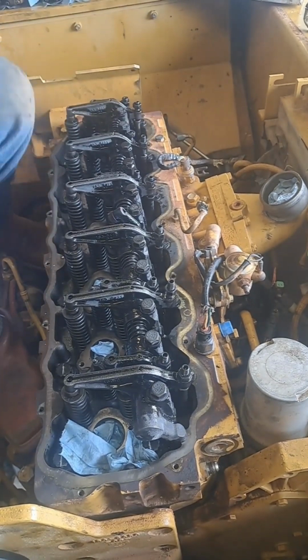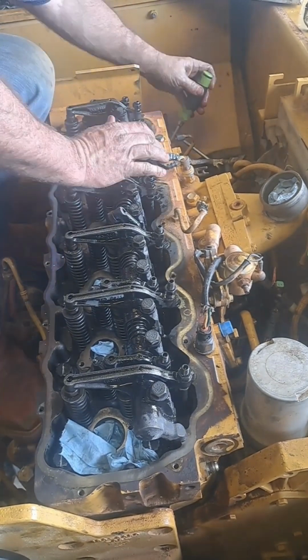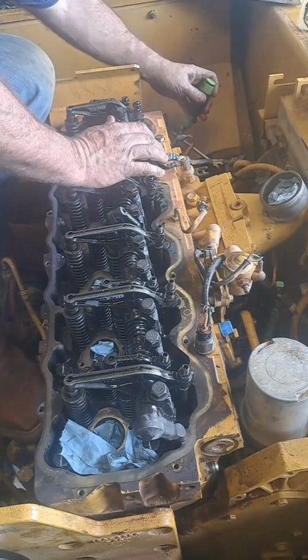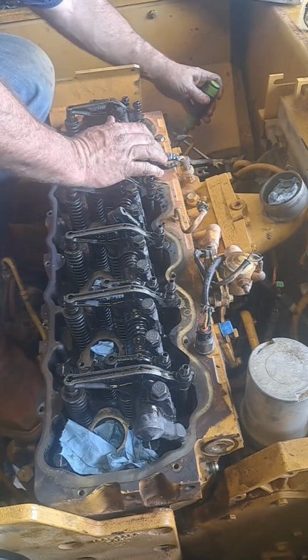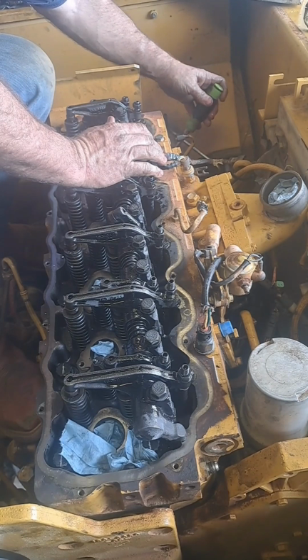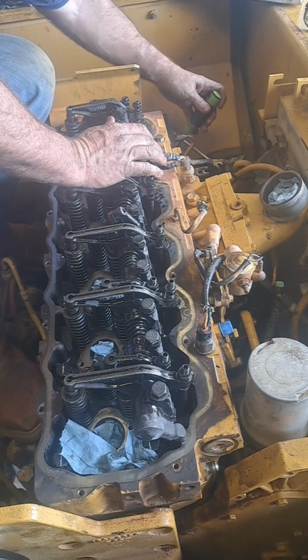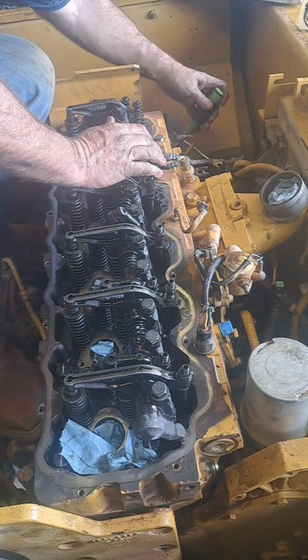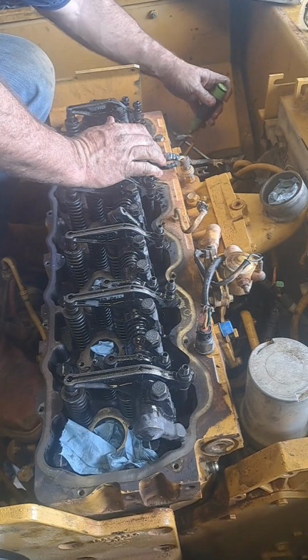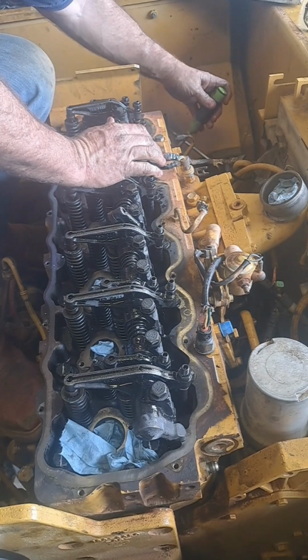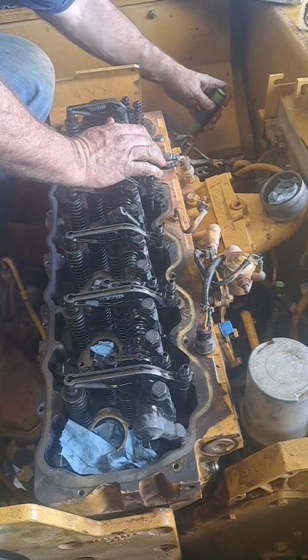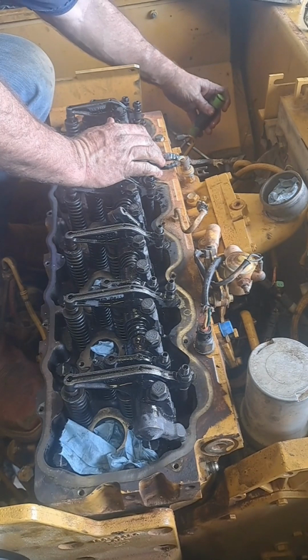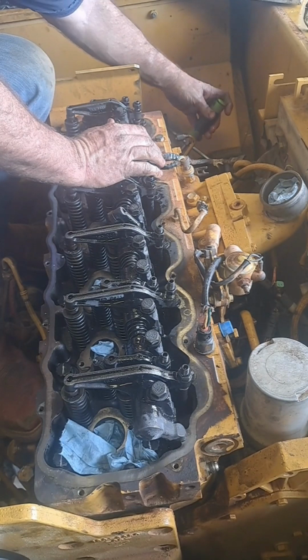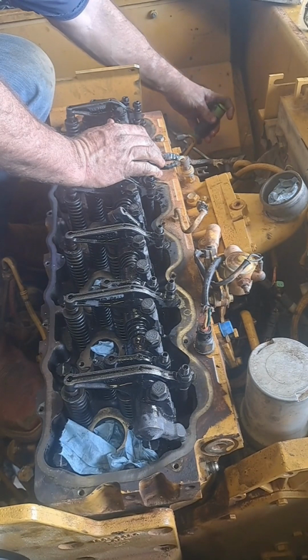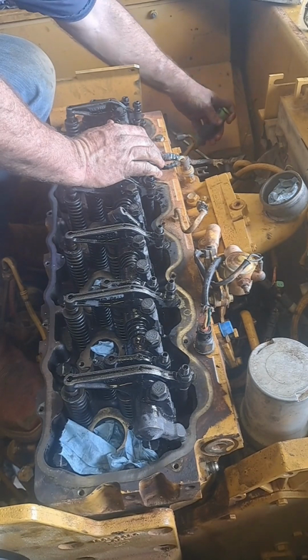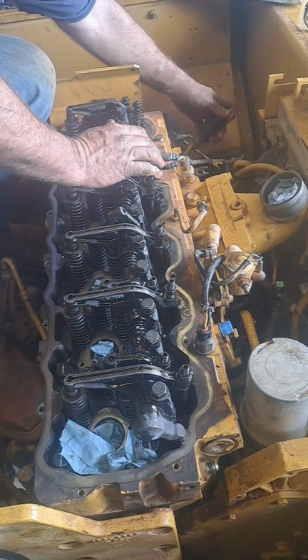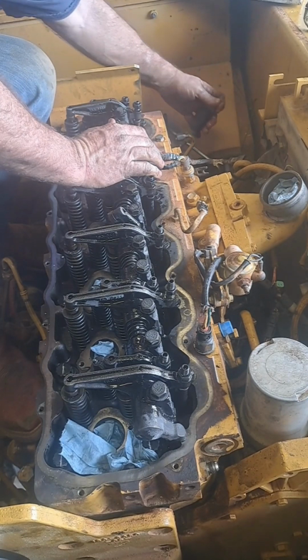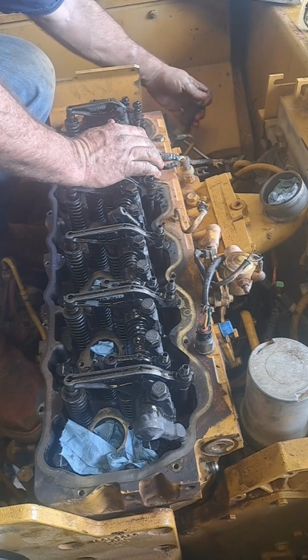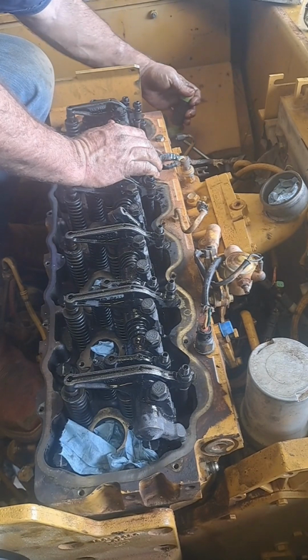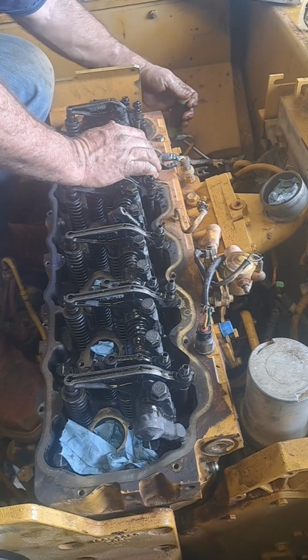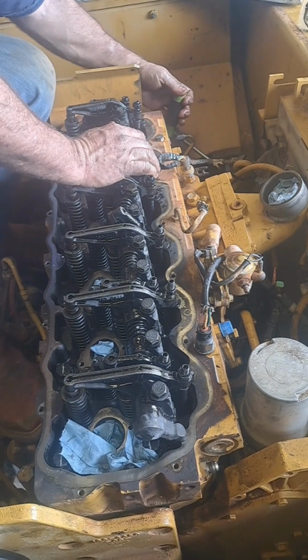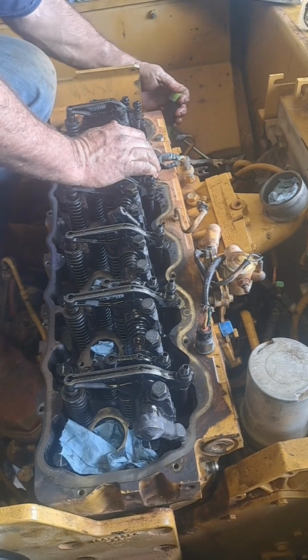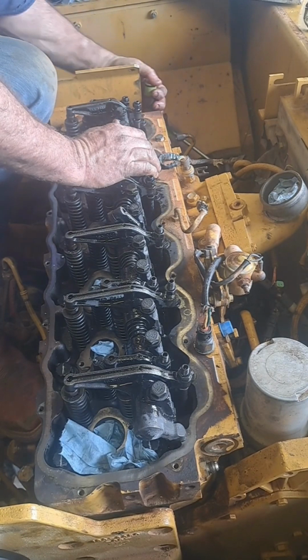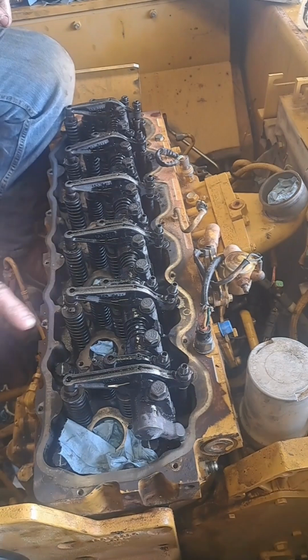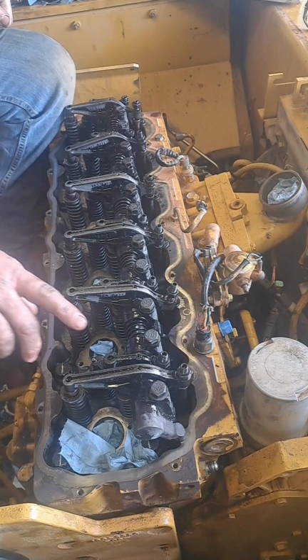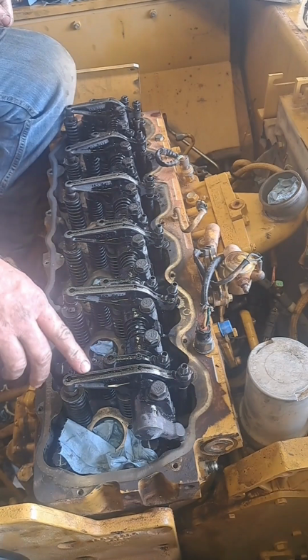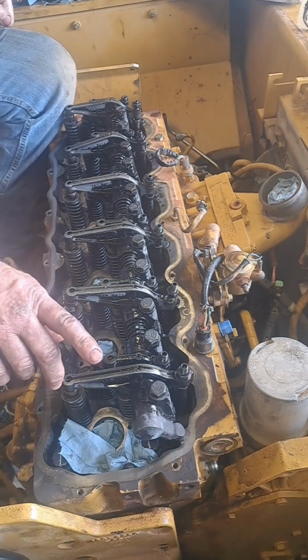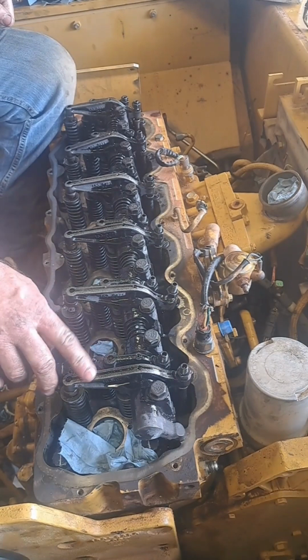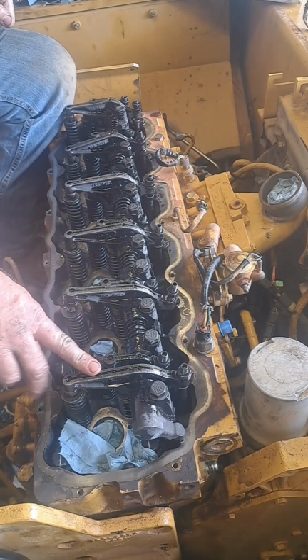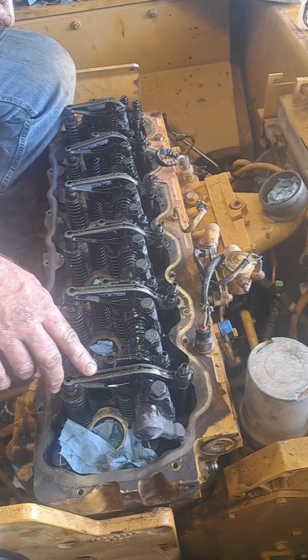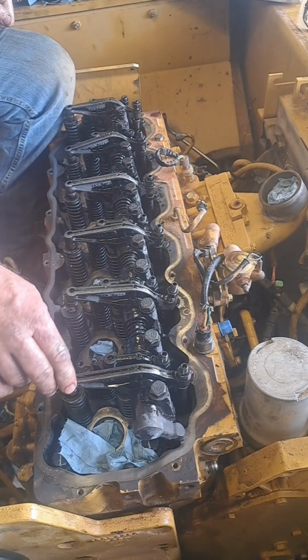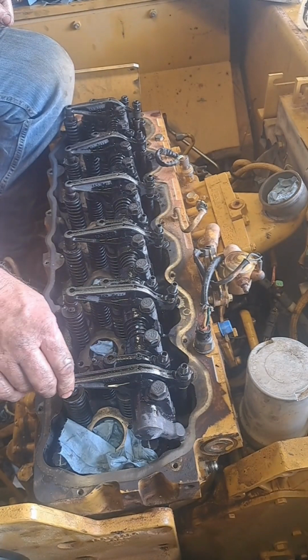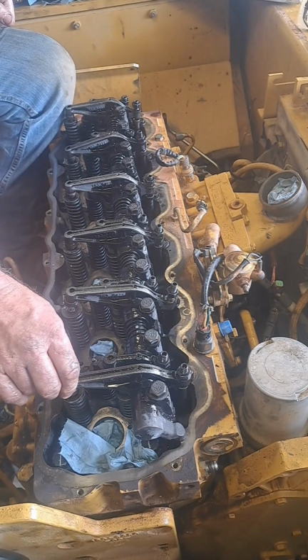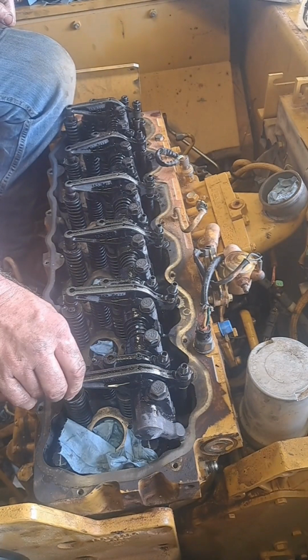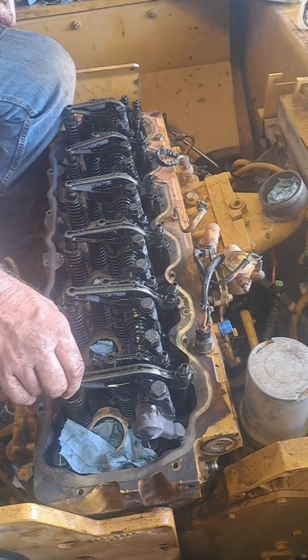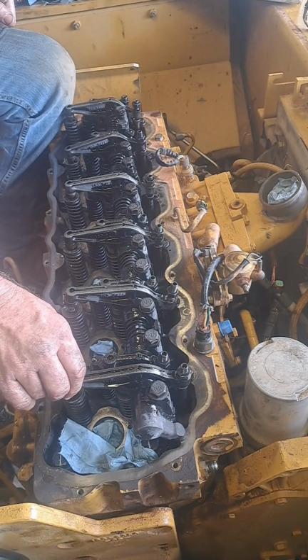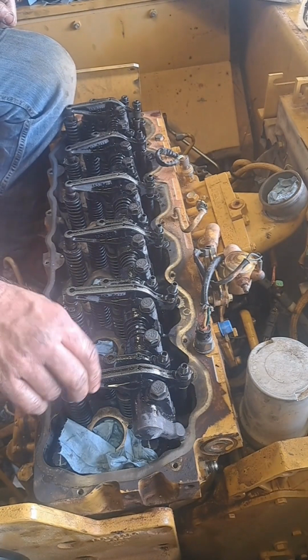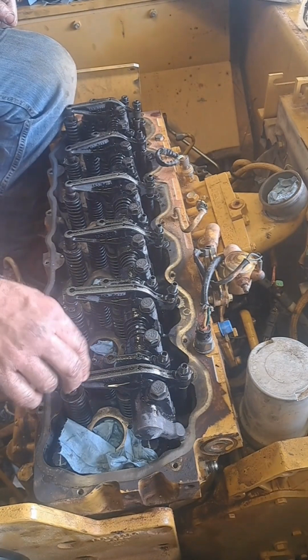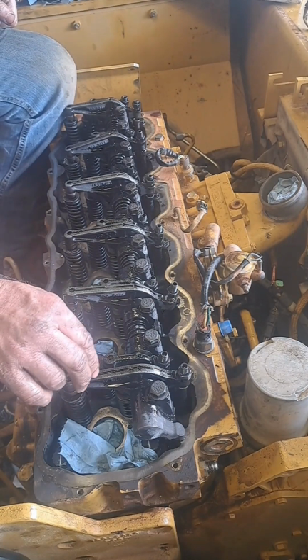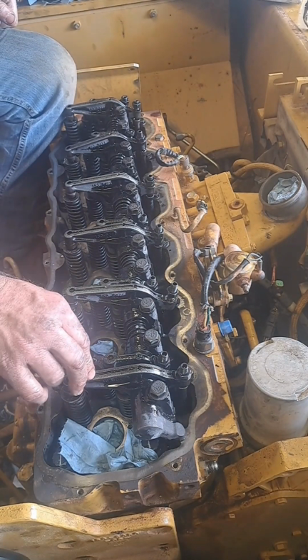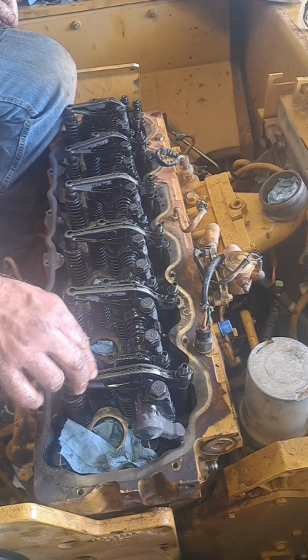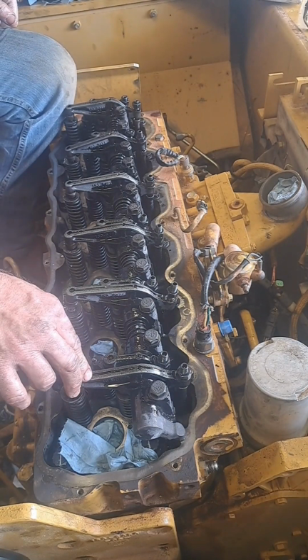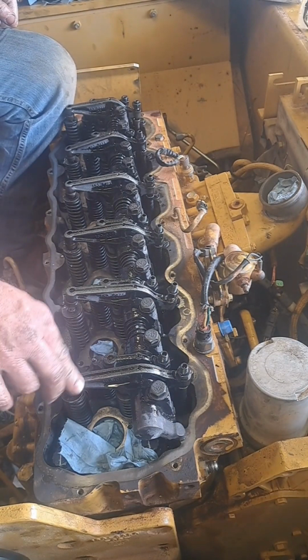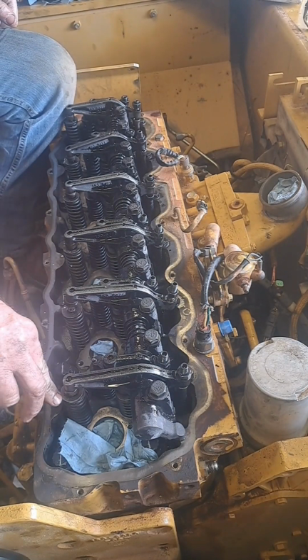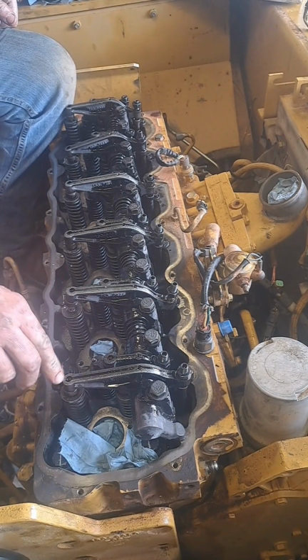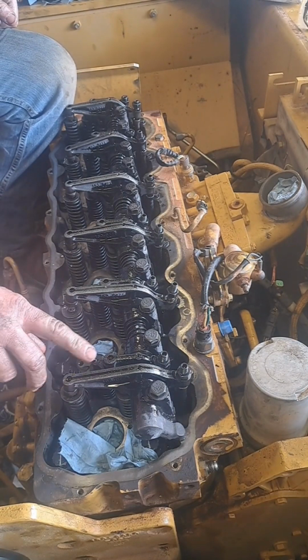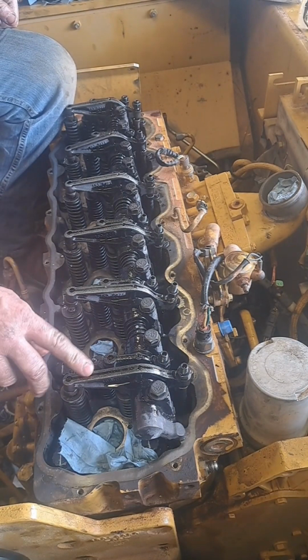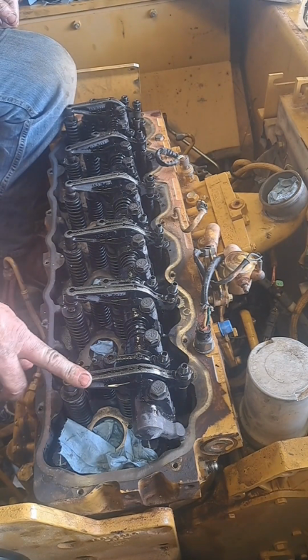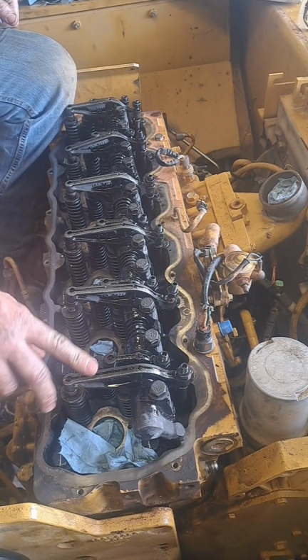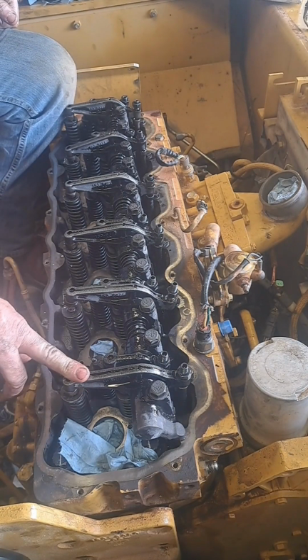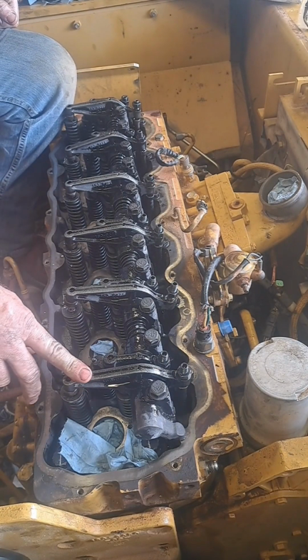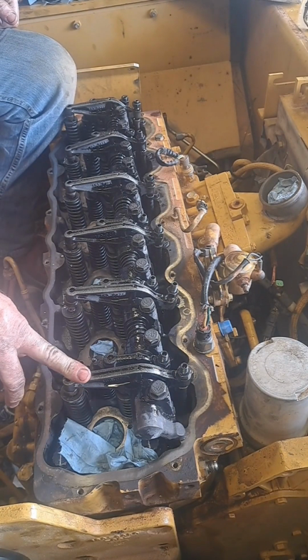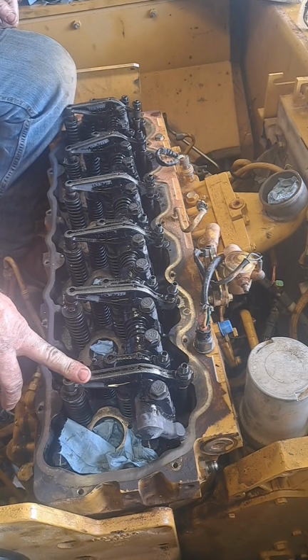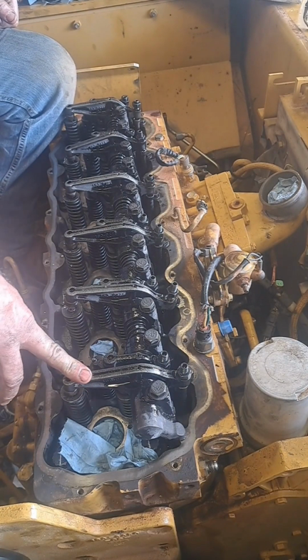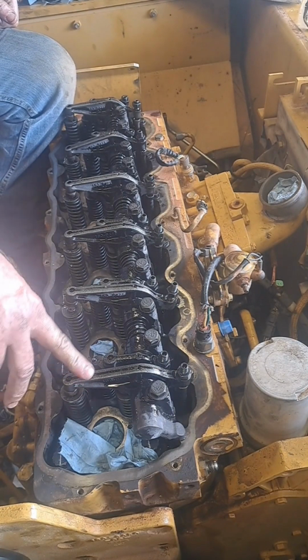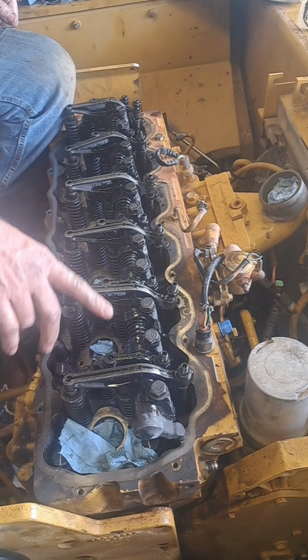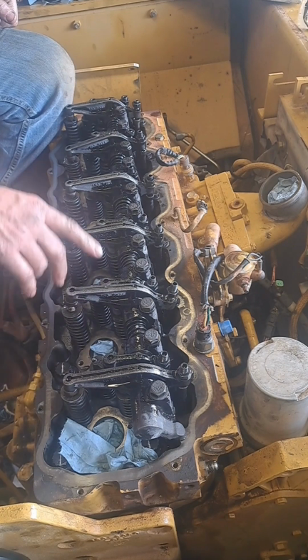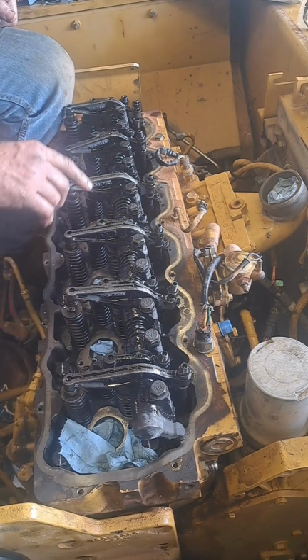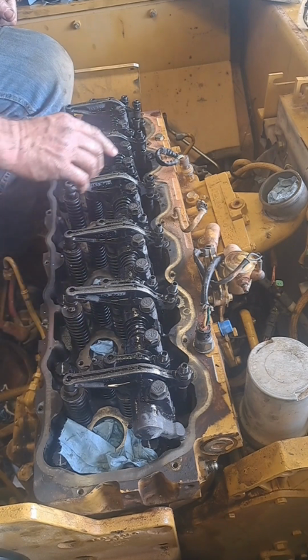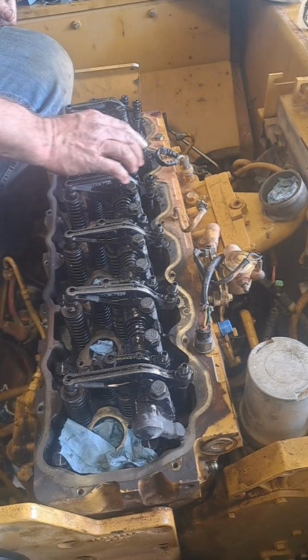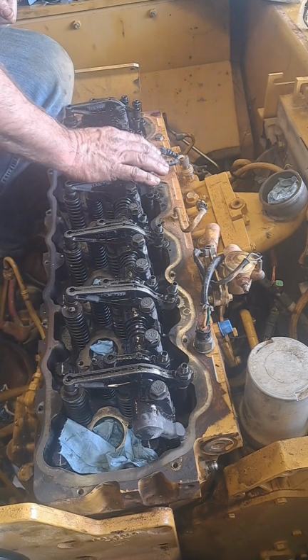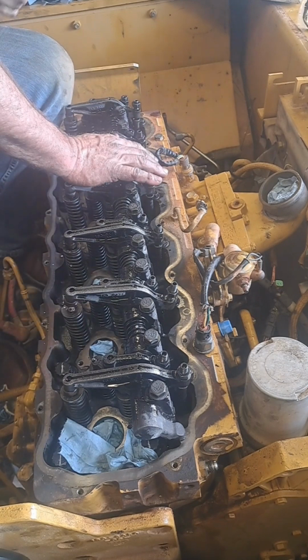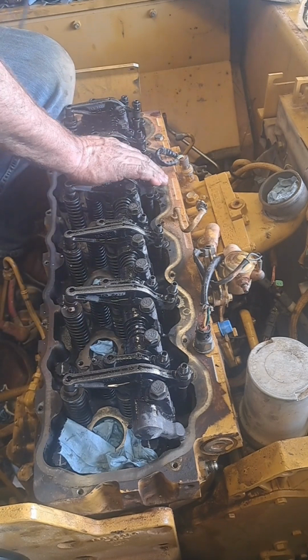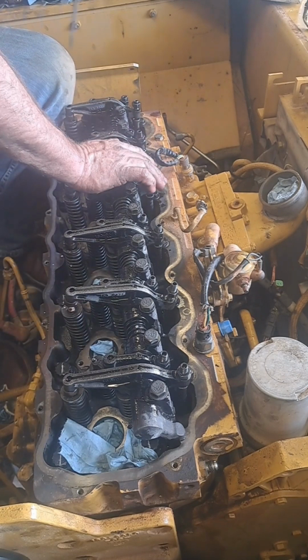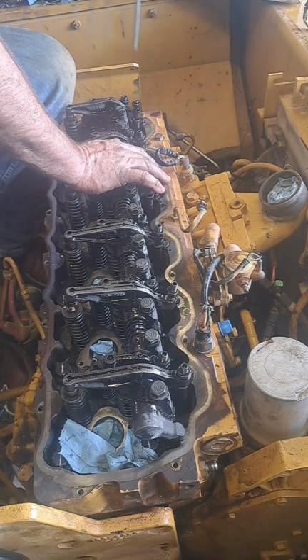Now I've got to roll it 360 degrees — coming up on it — that valve, the exhaust valve is closing on number one.